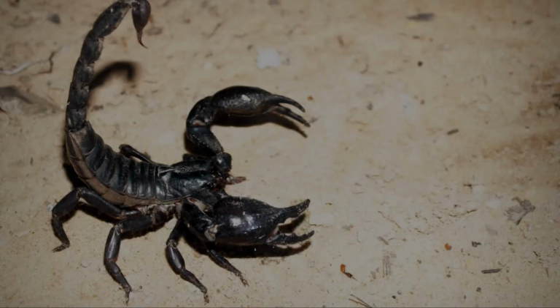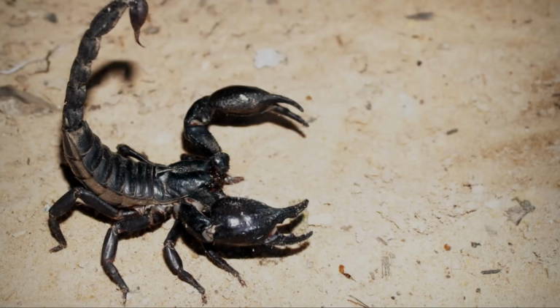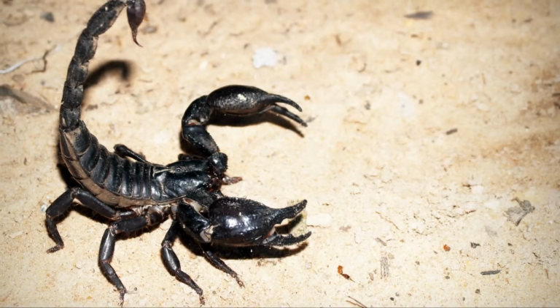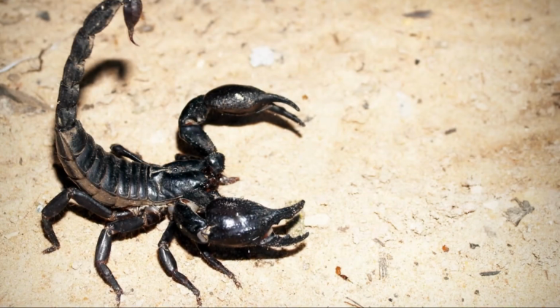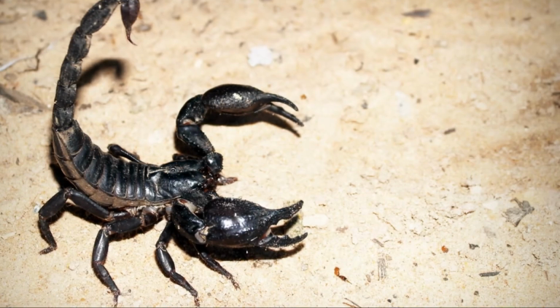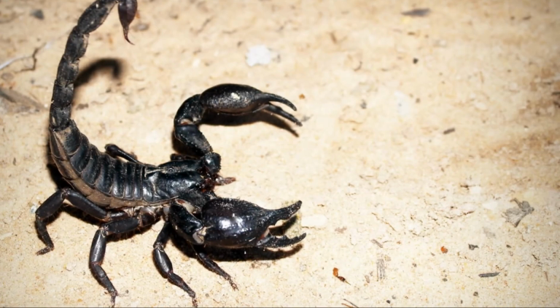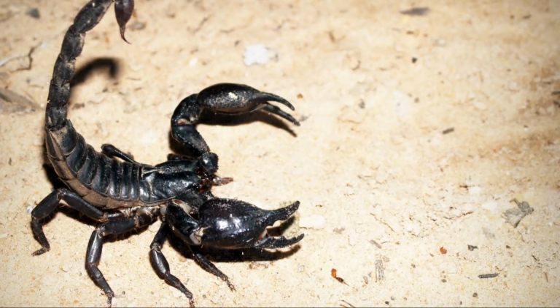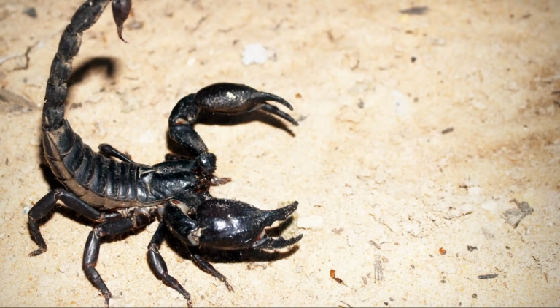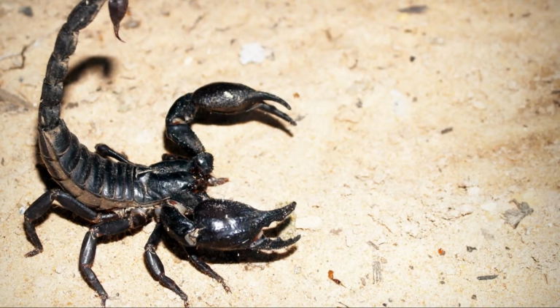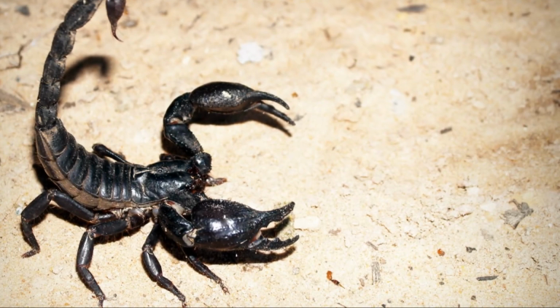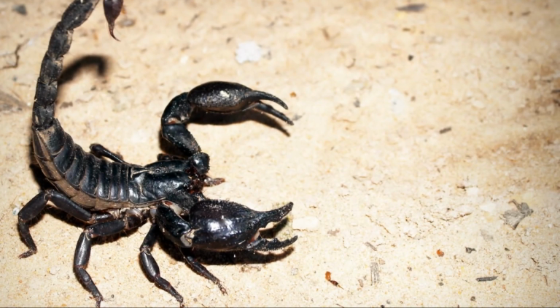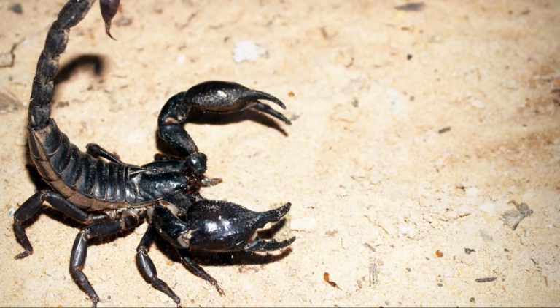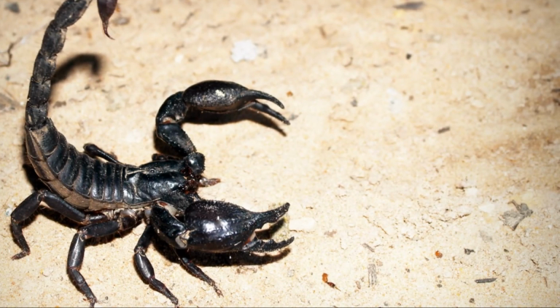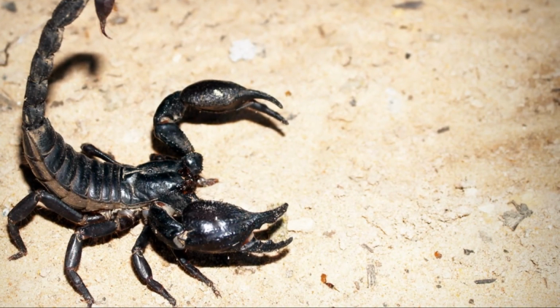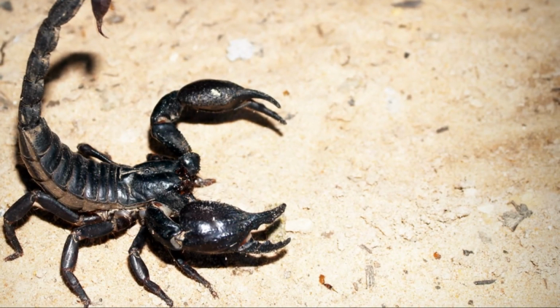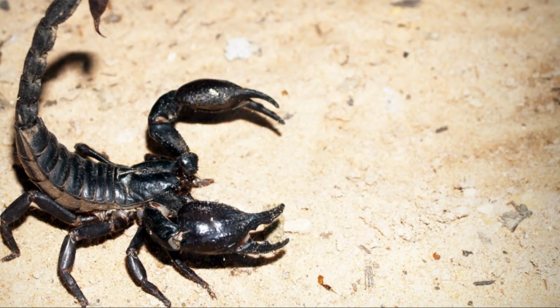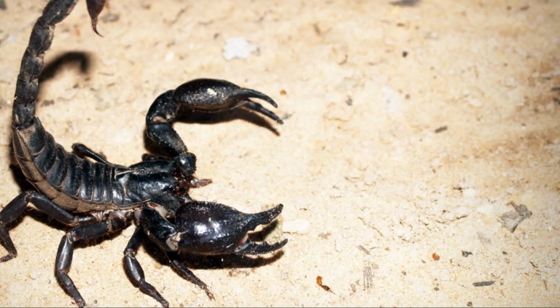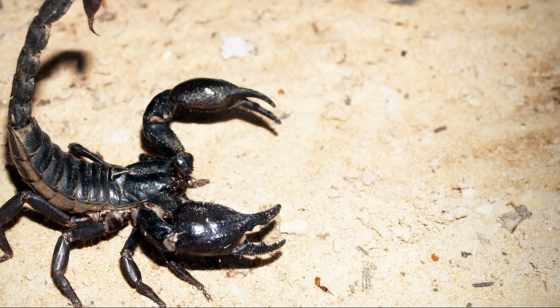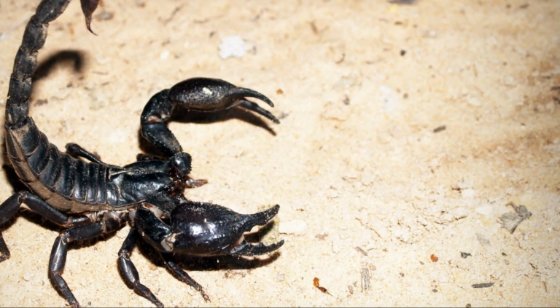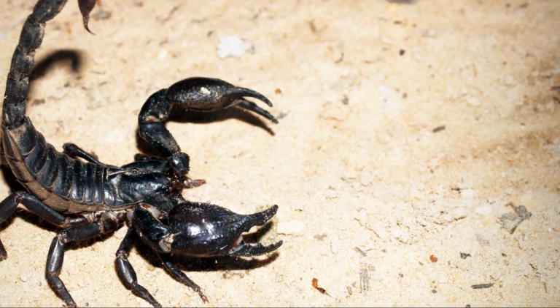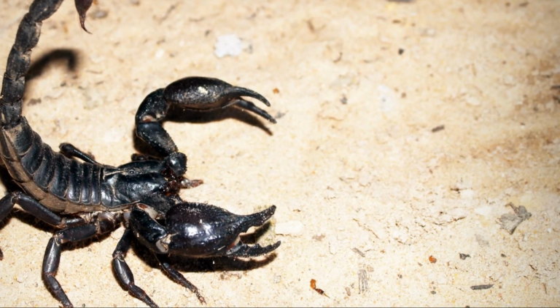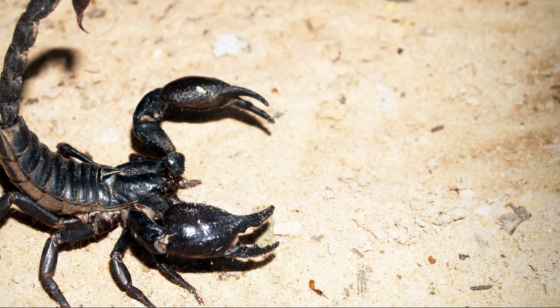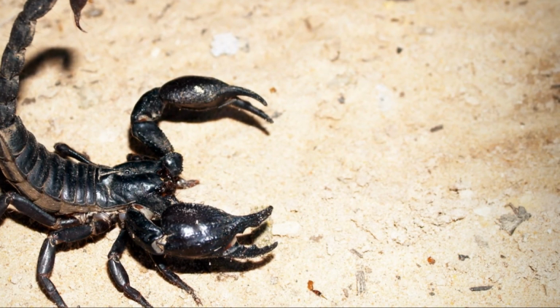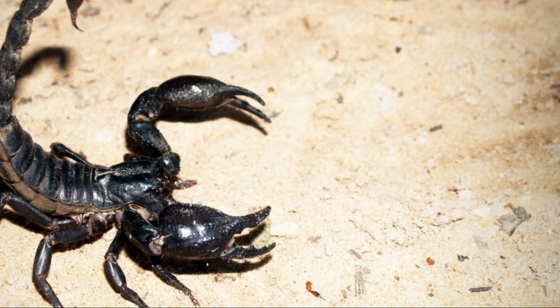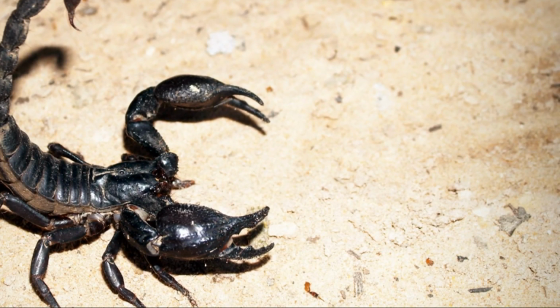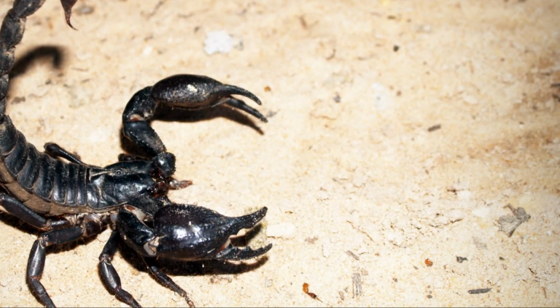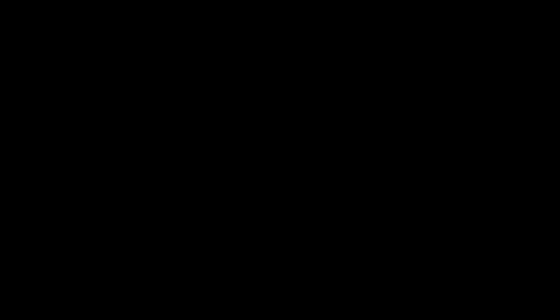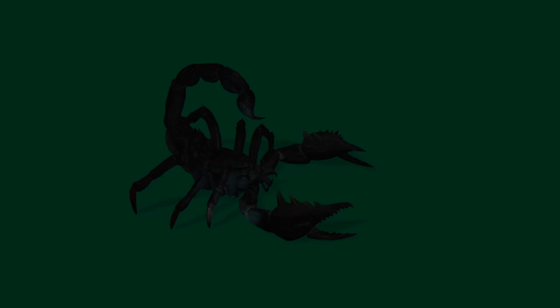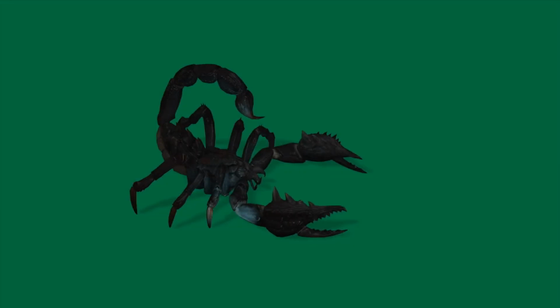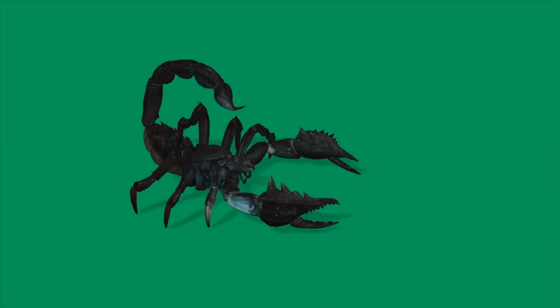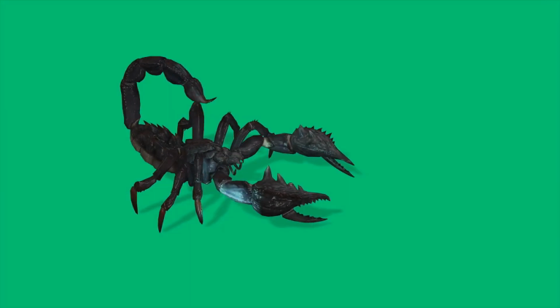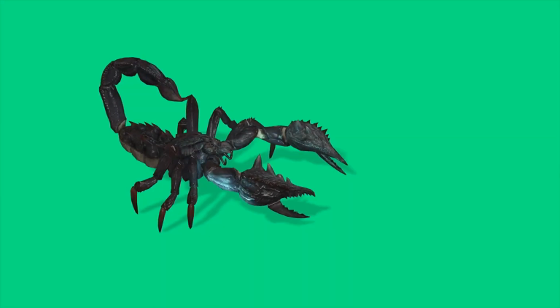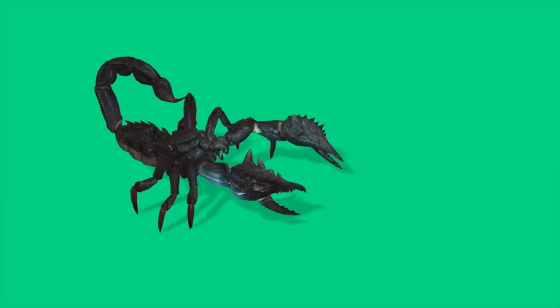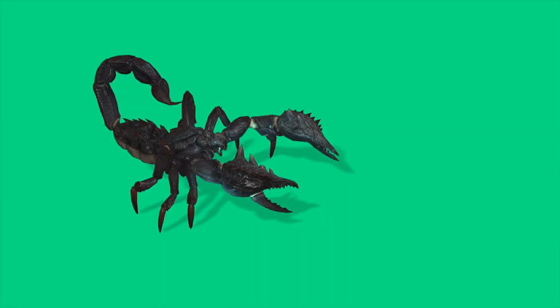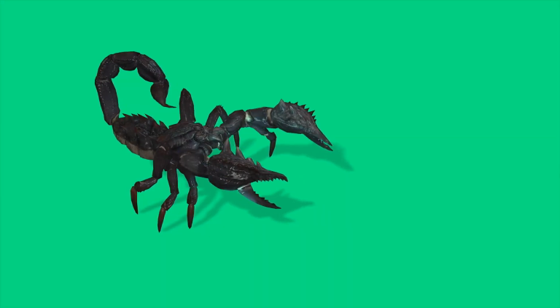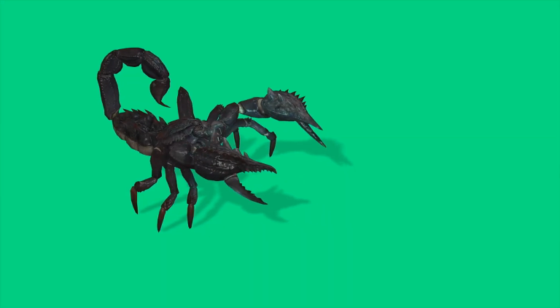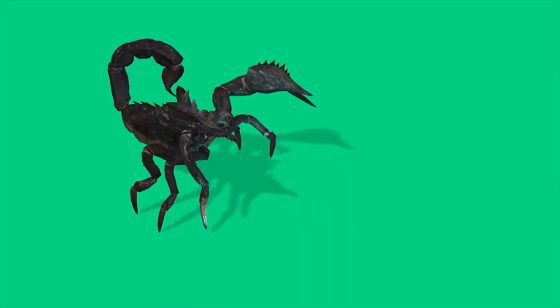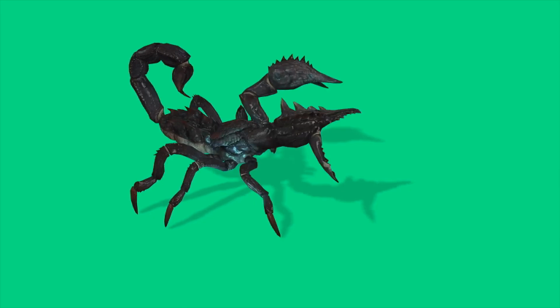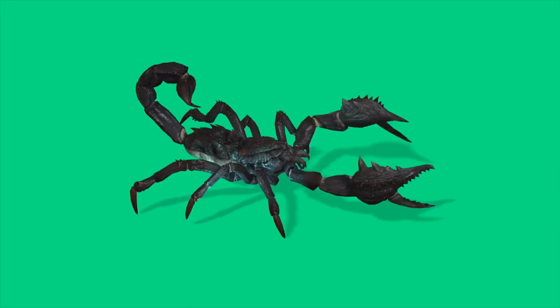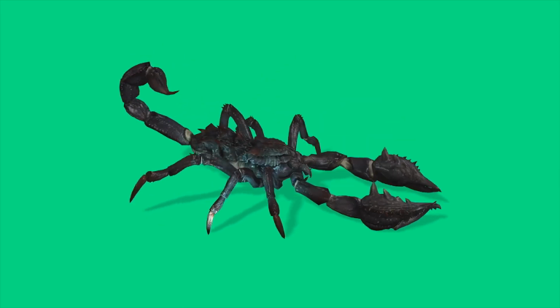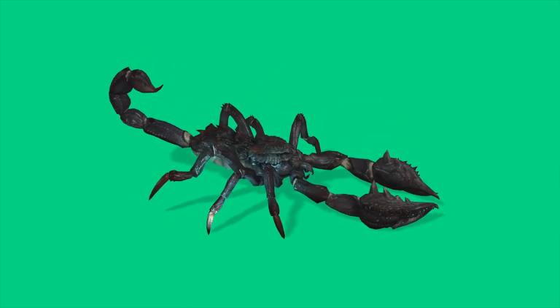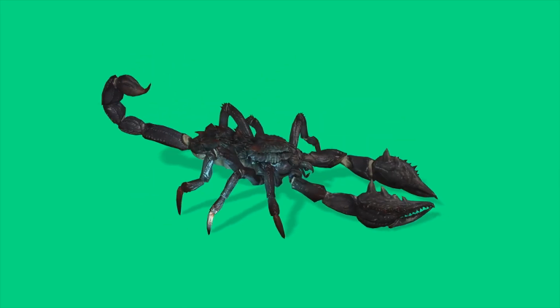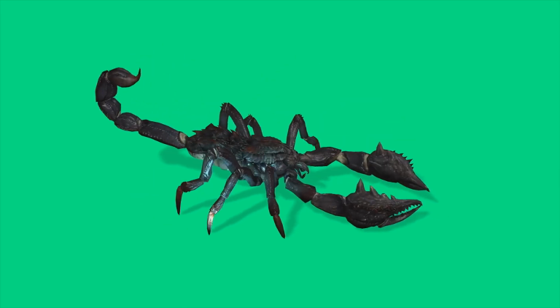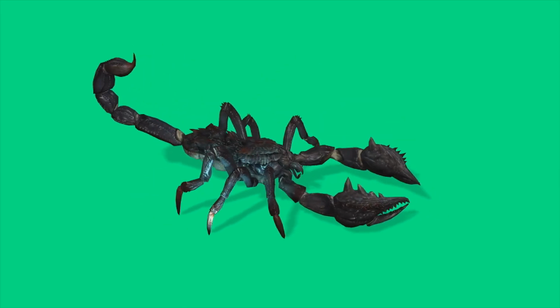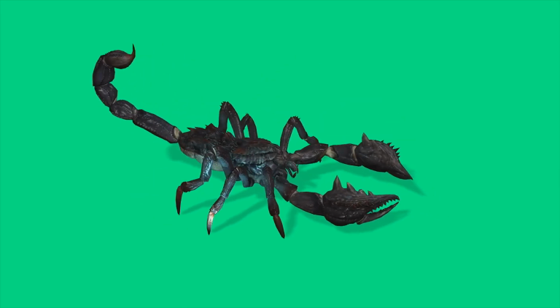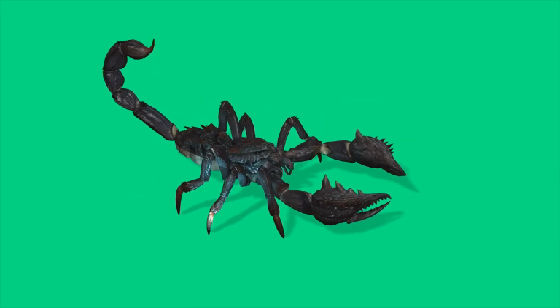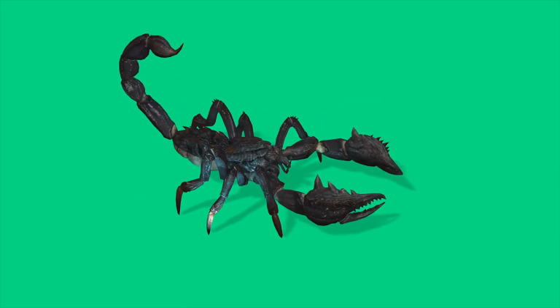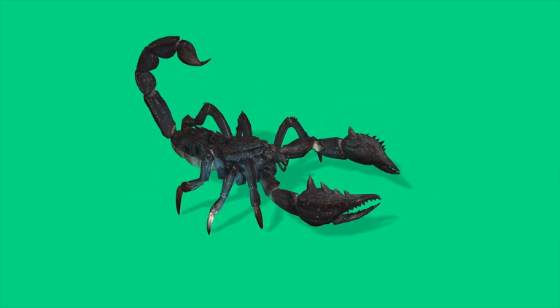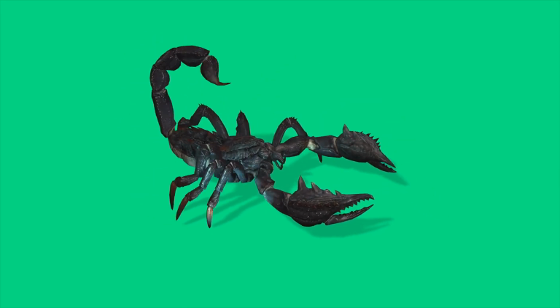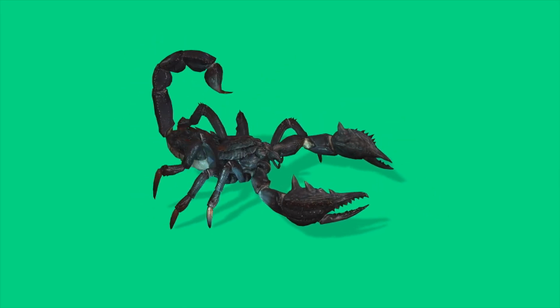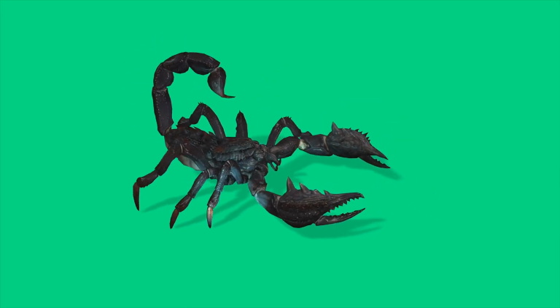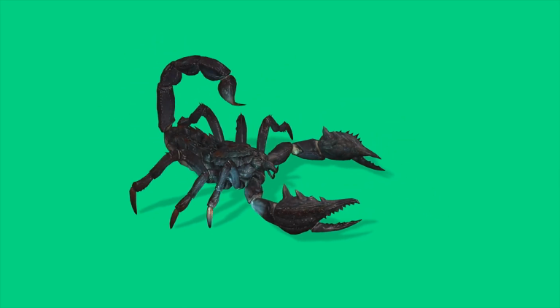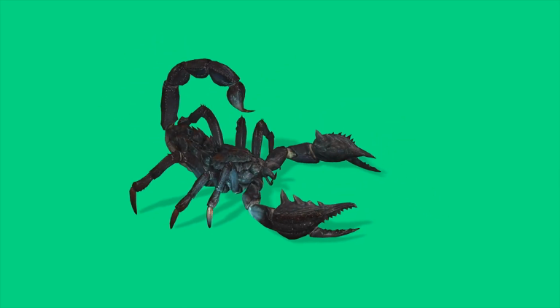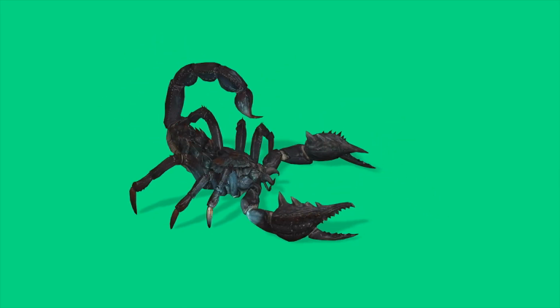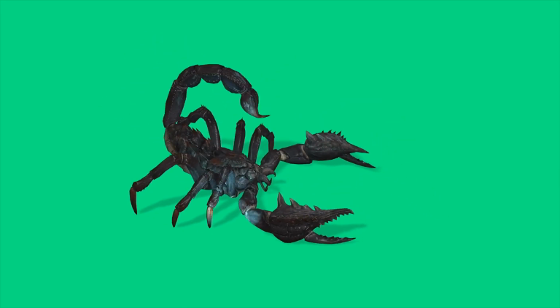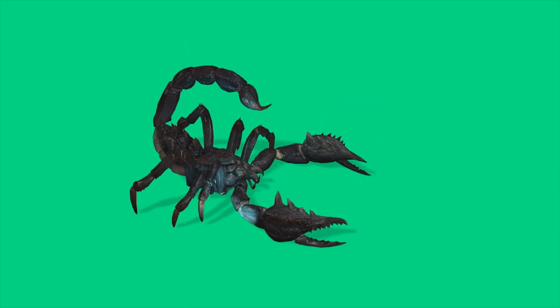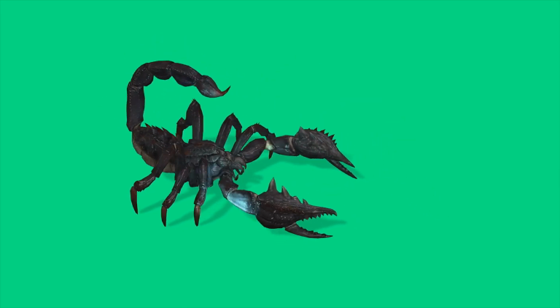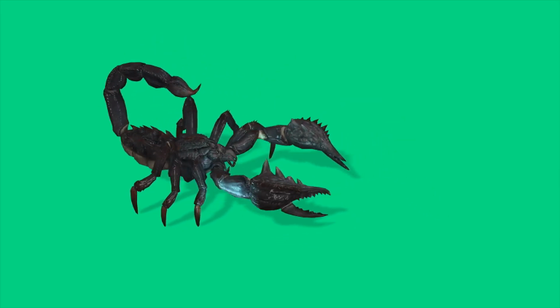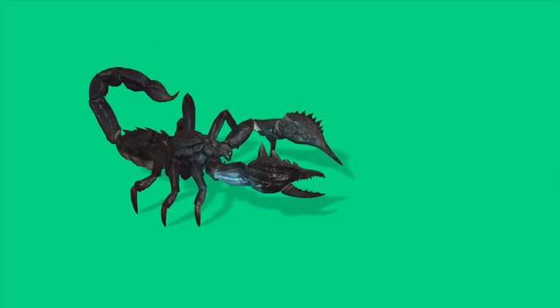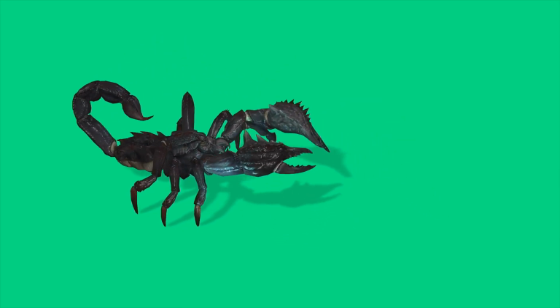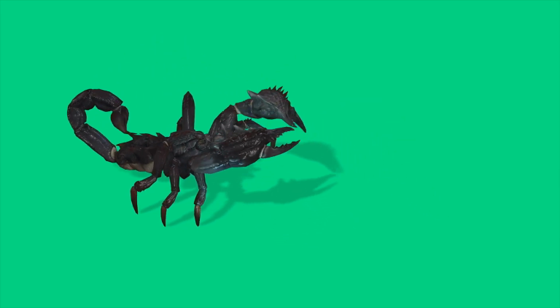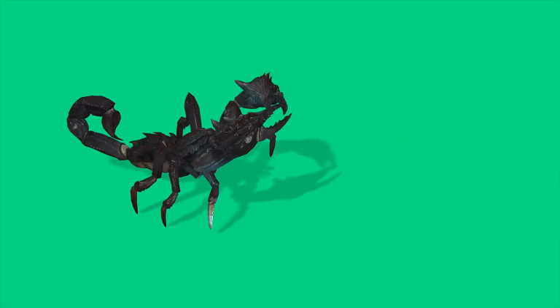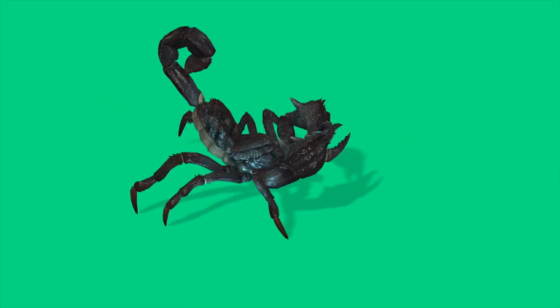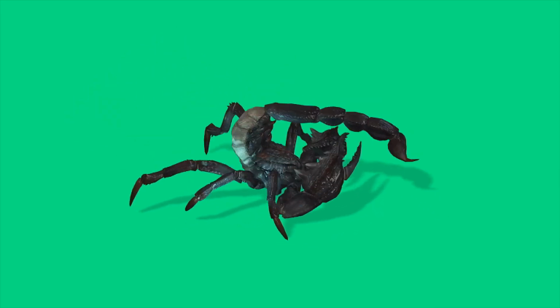Scorpions use their stingers for protection. If a predator gets too close, the scorpion can inject venom with a quick jab.